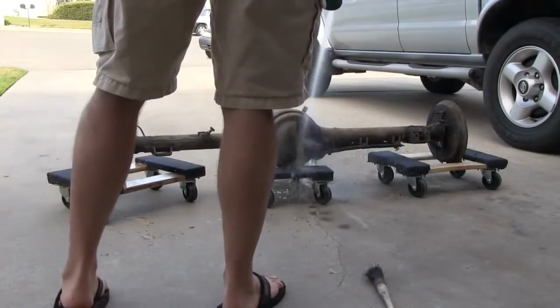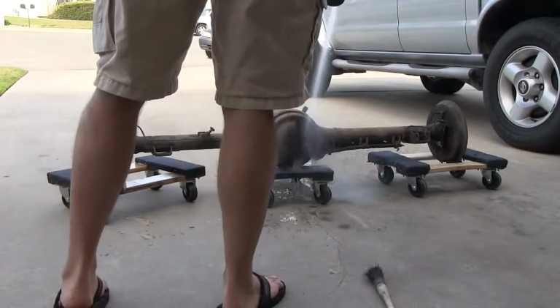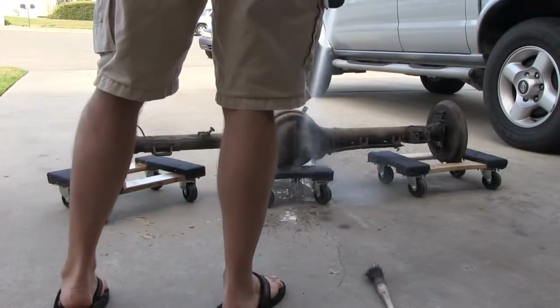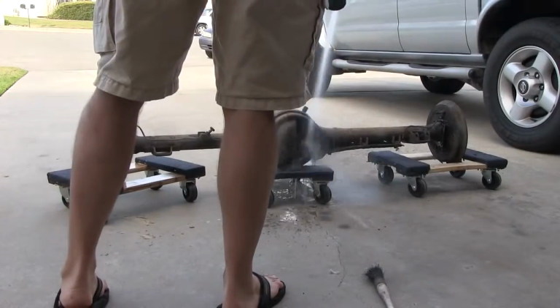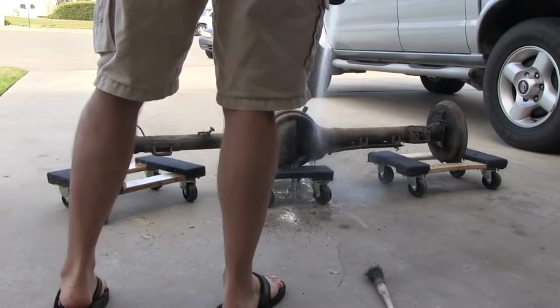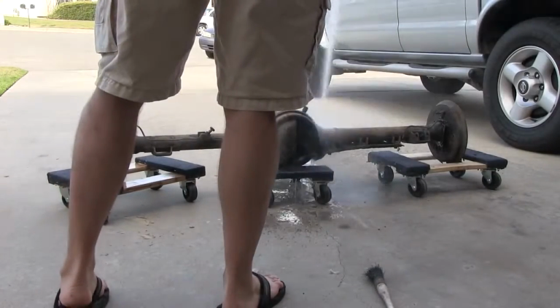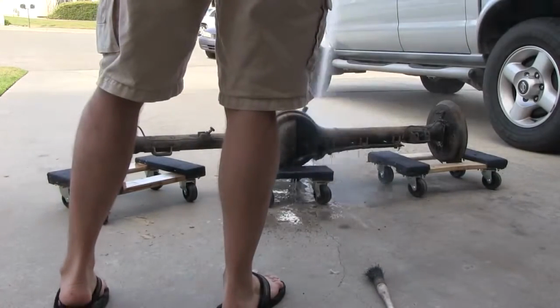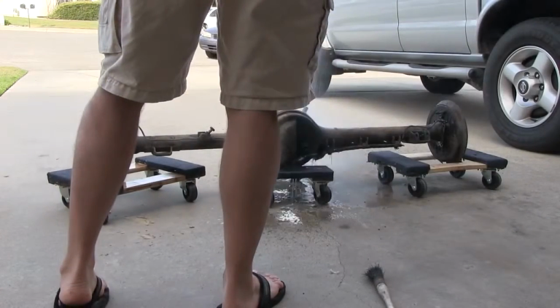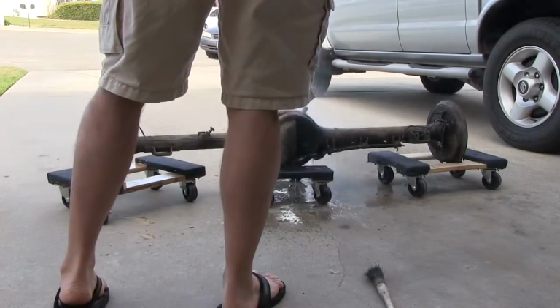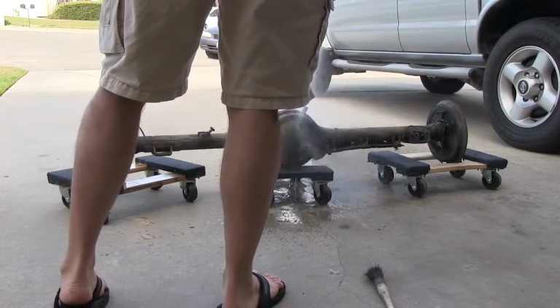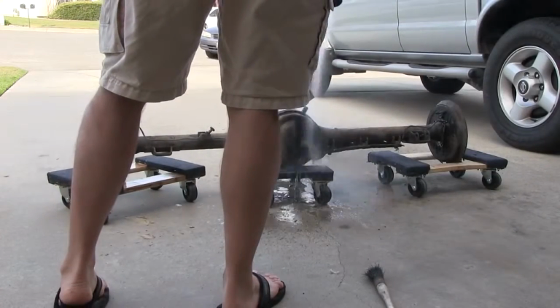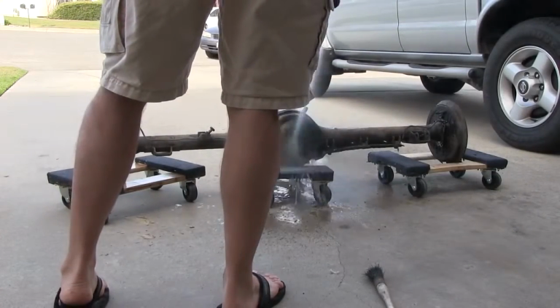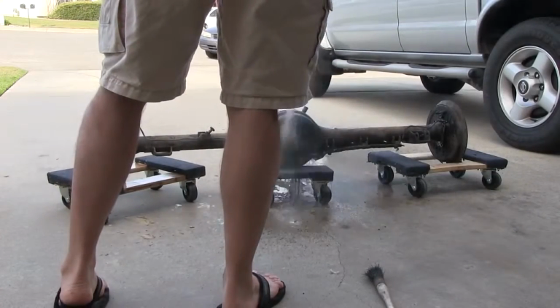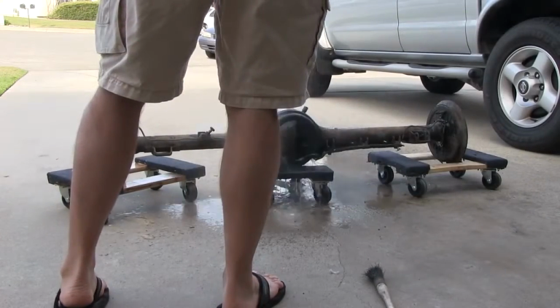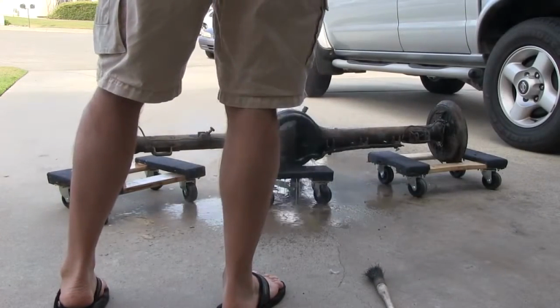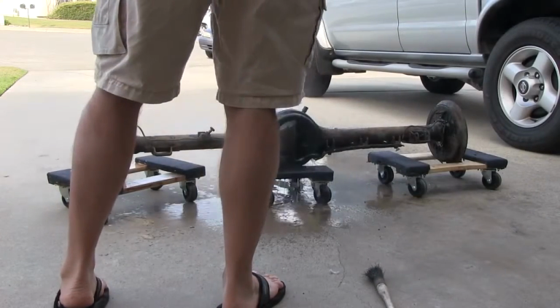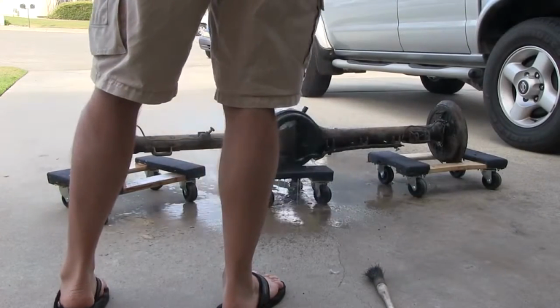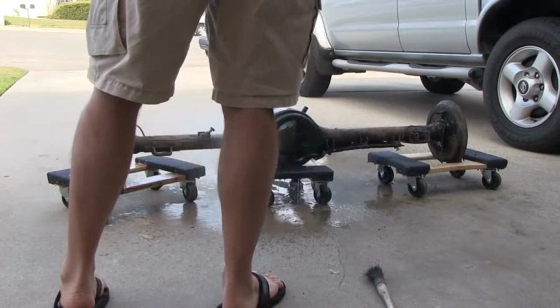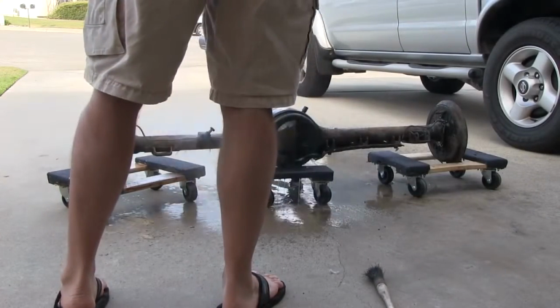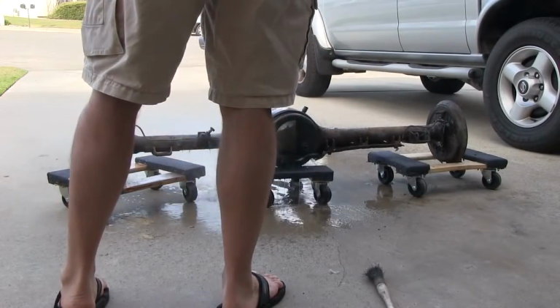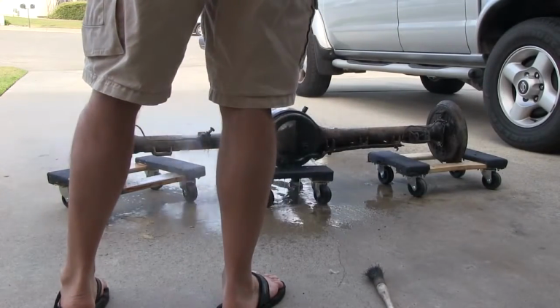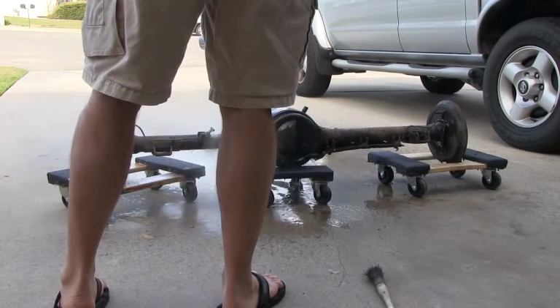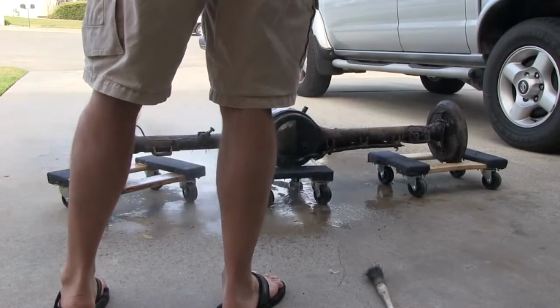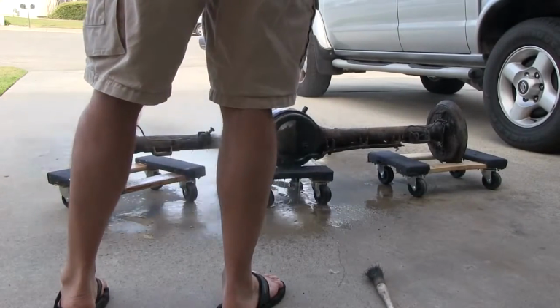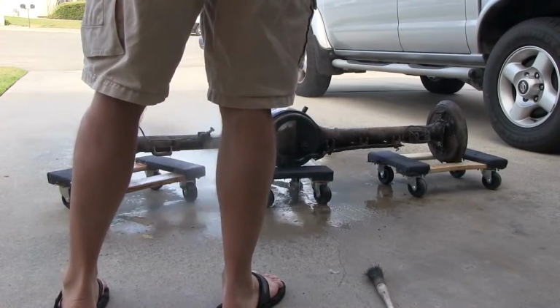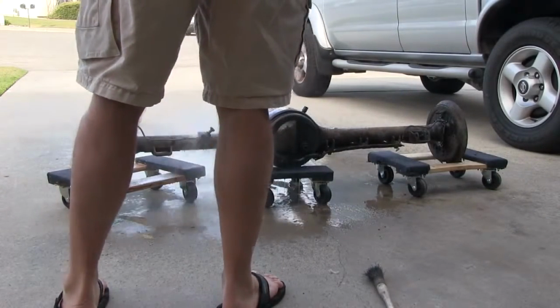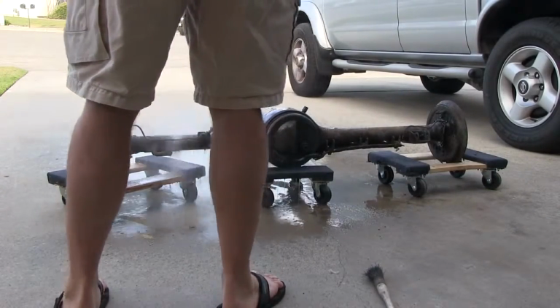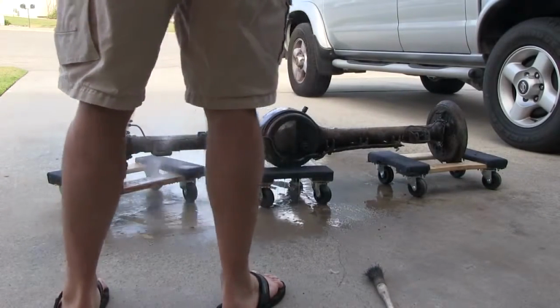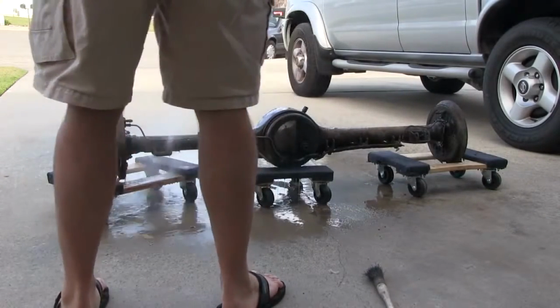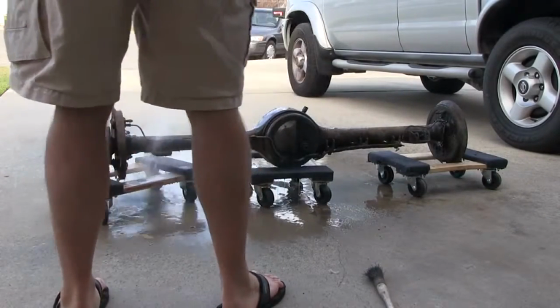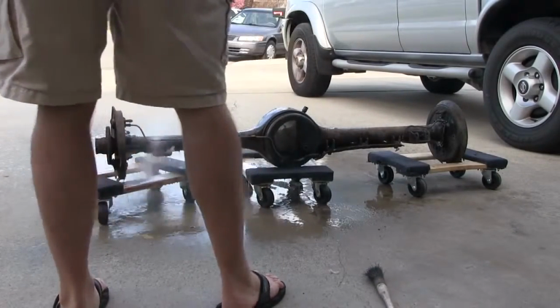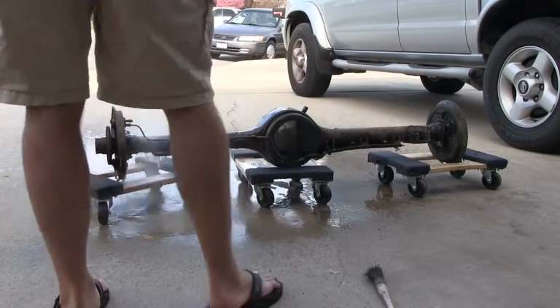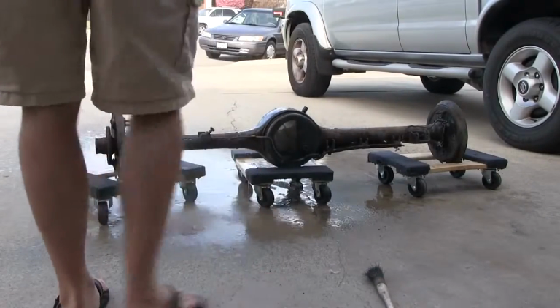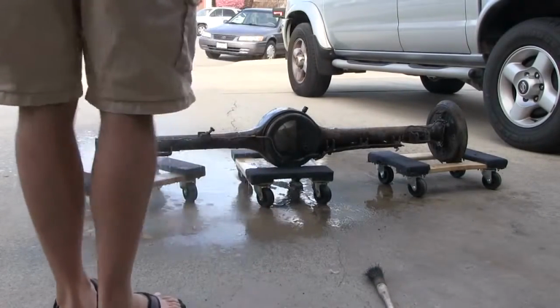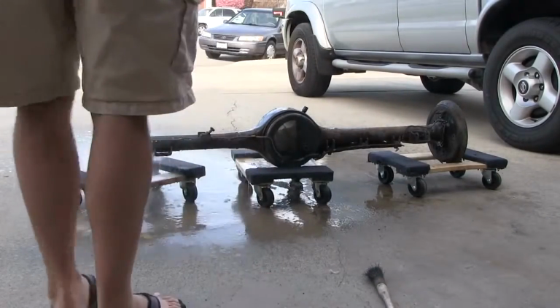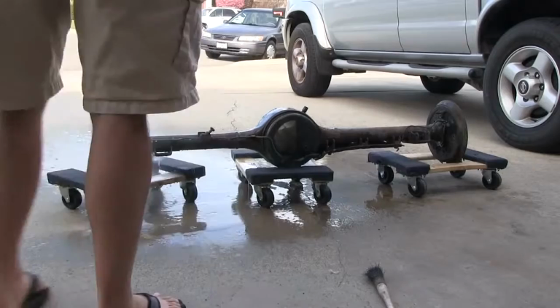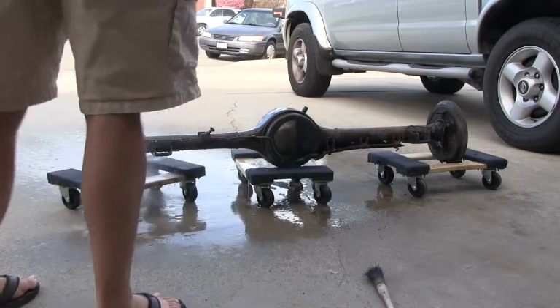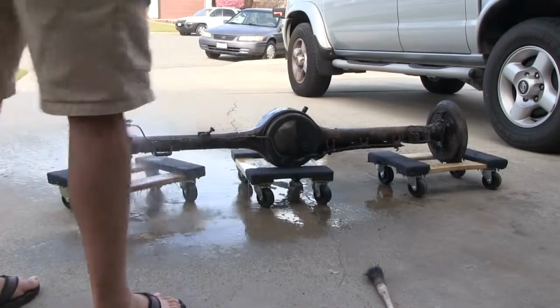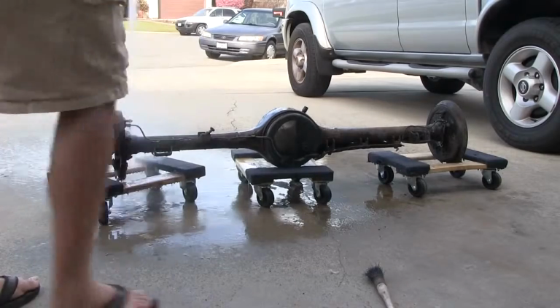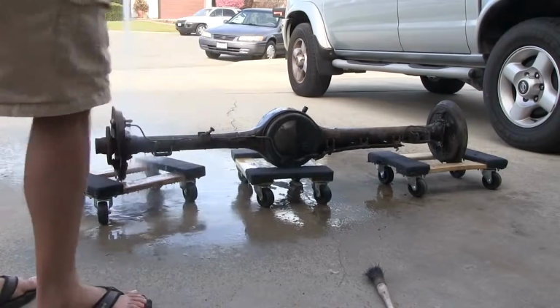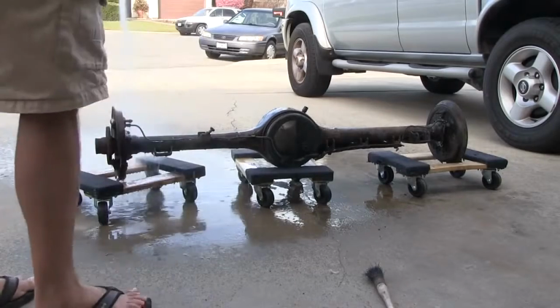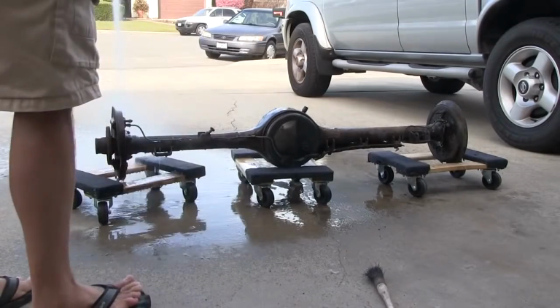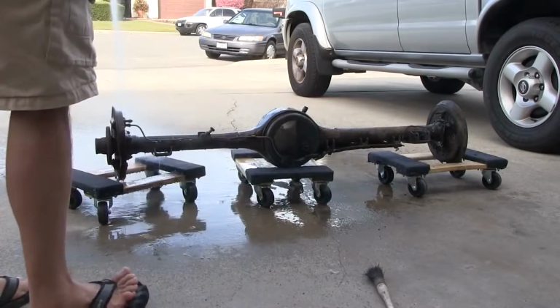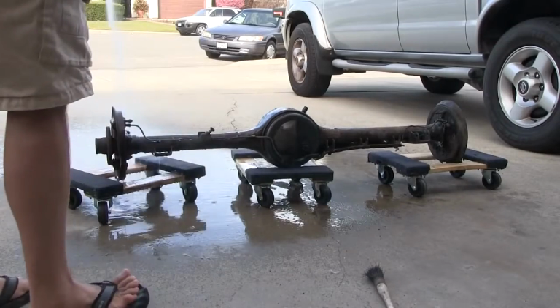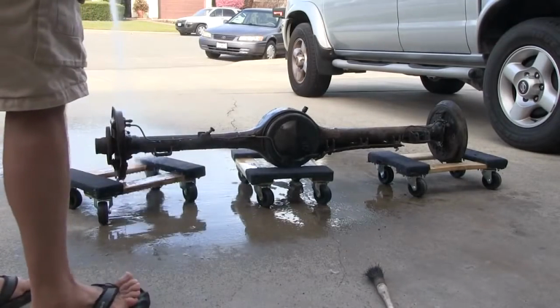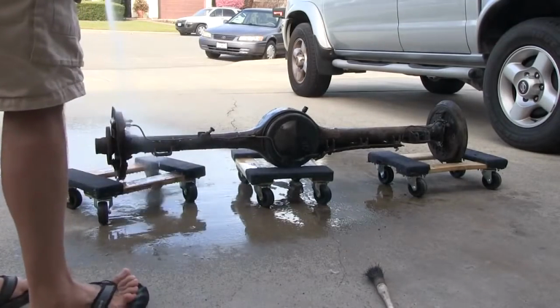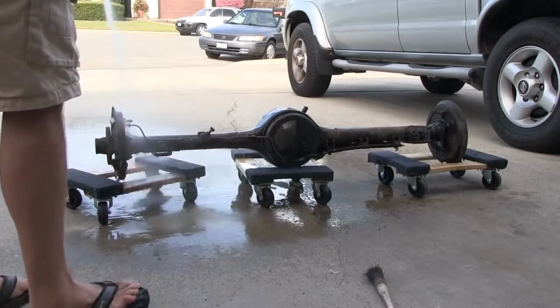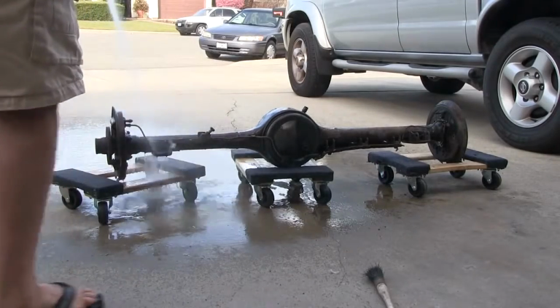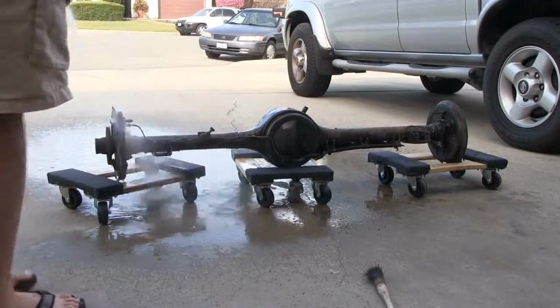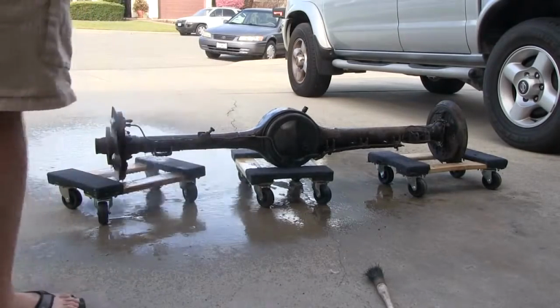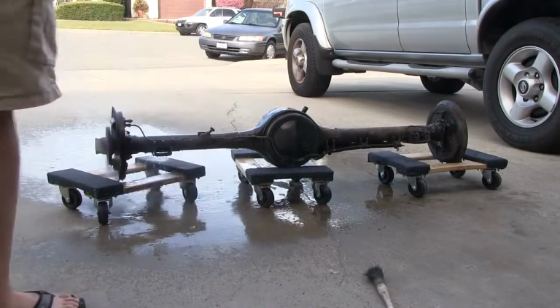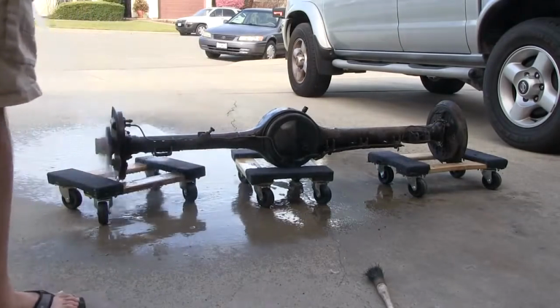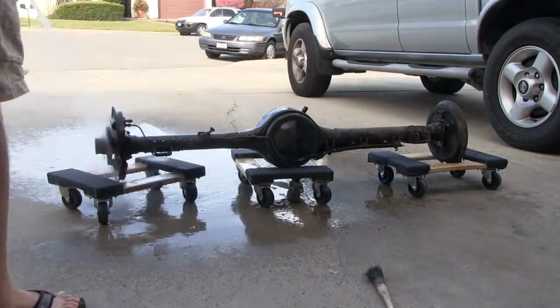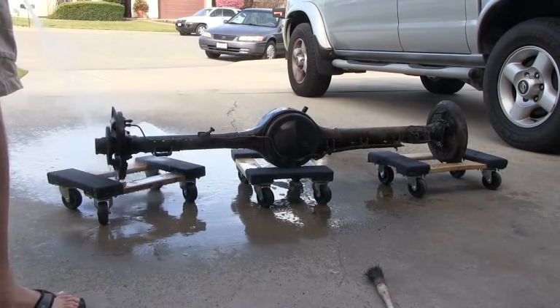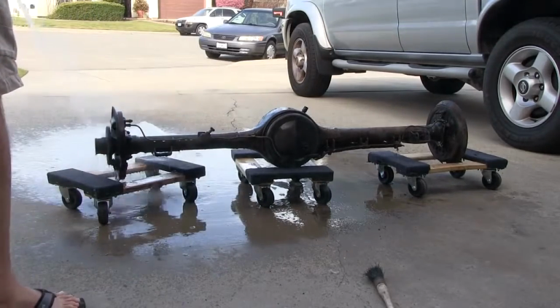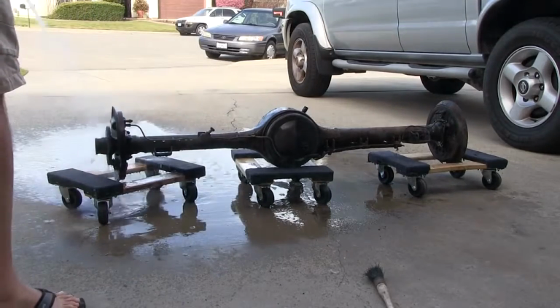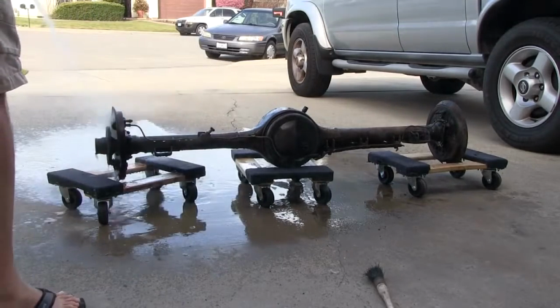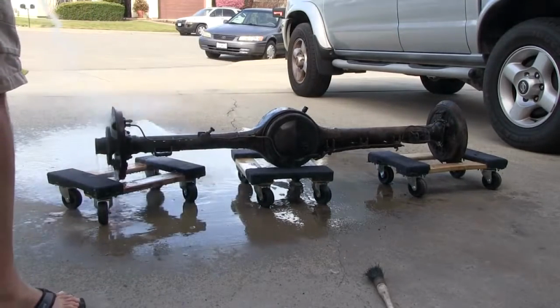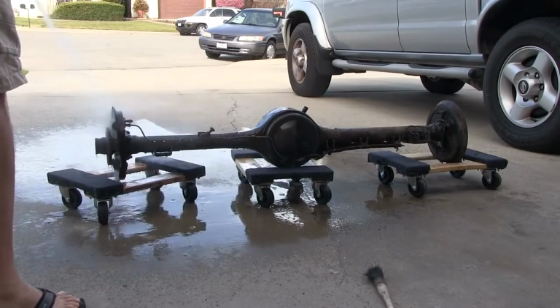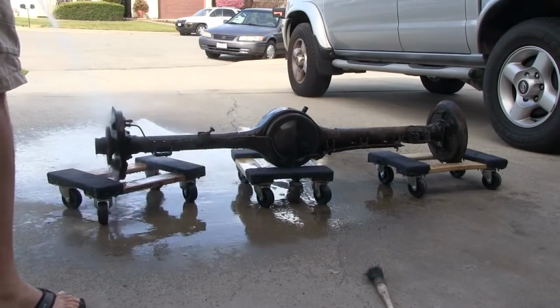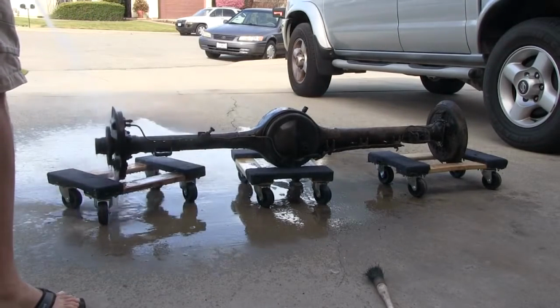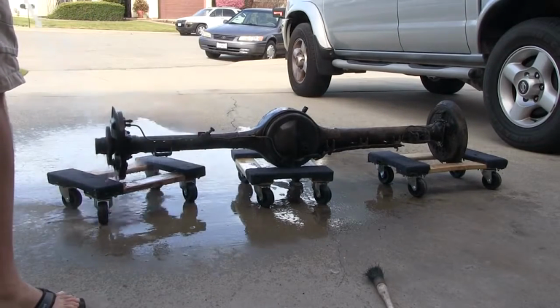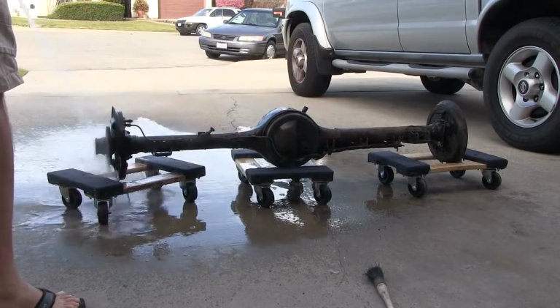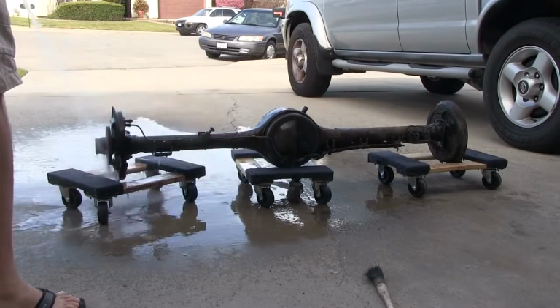So the rear end is grimy with grease, dirt, spider webs. Going to hose it down, then hit it with a degreaser.